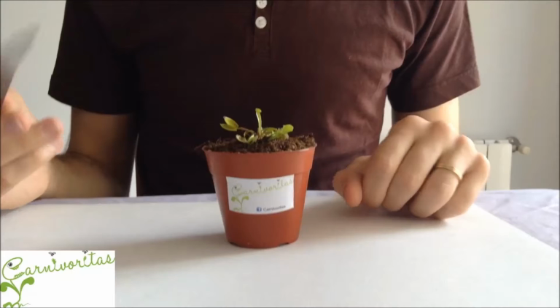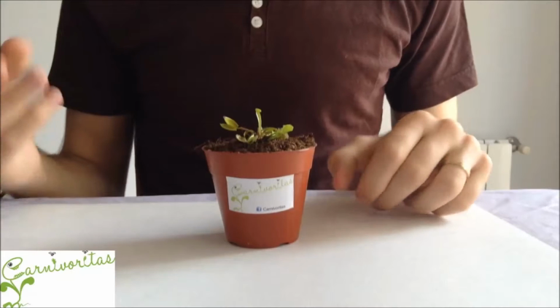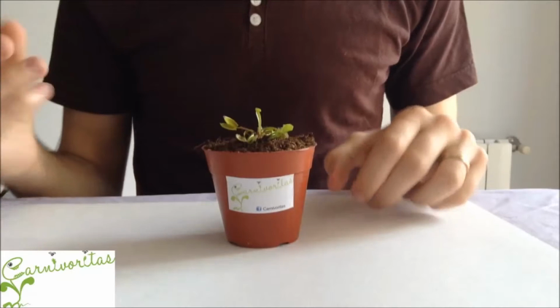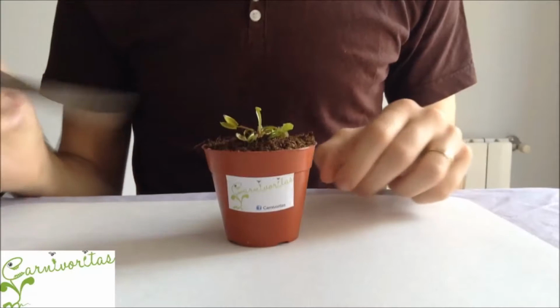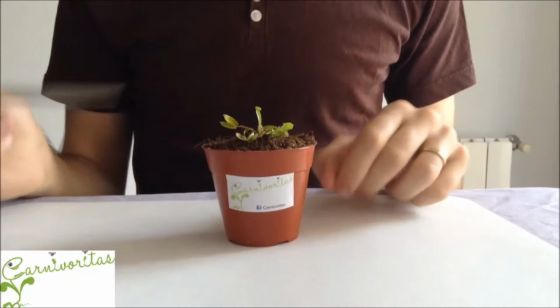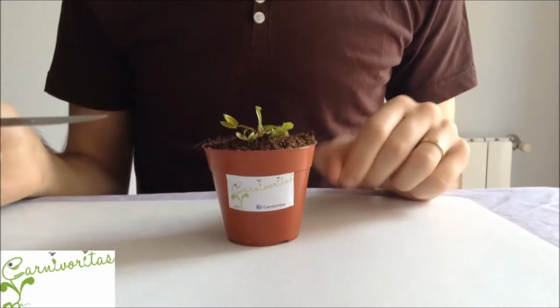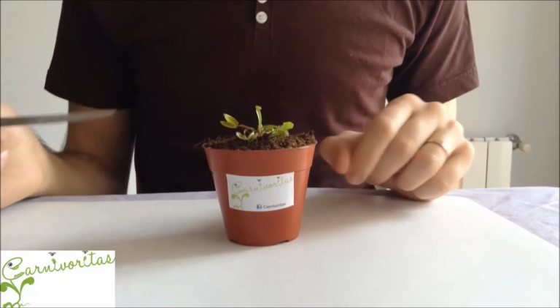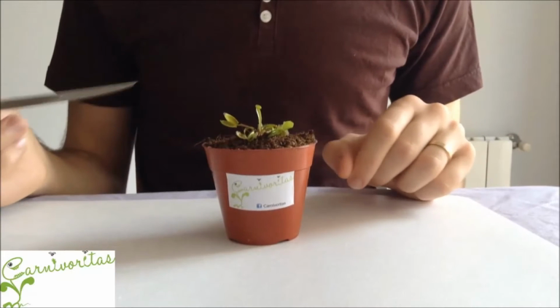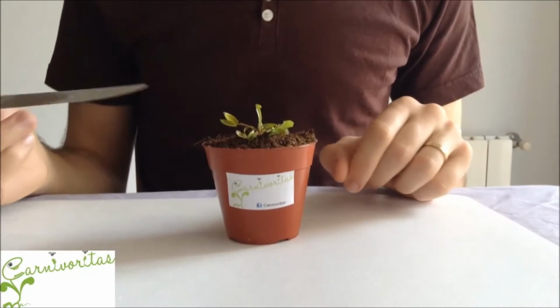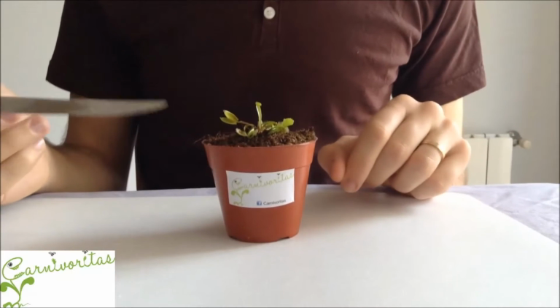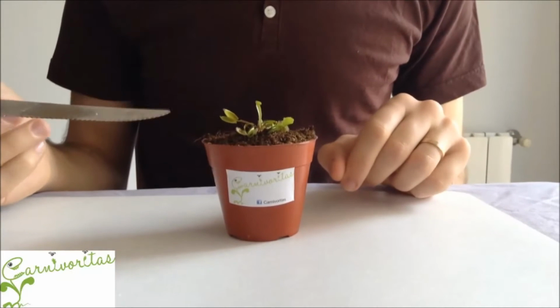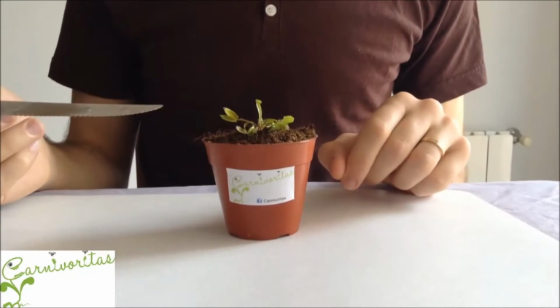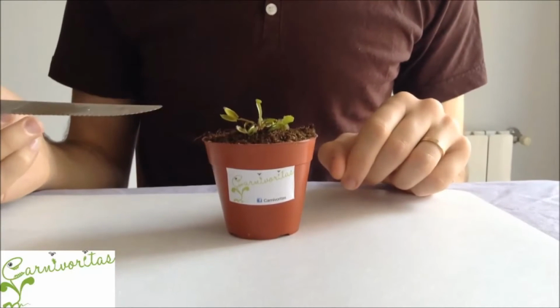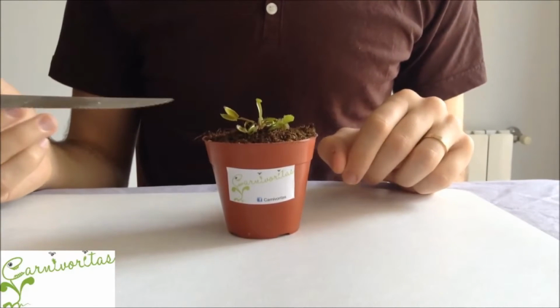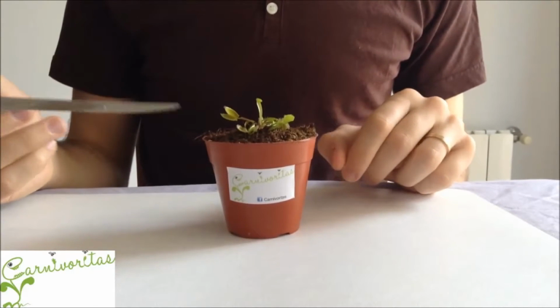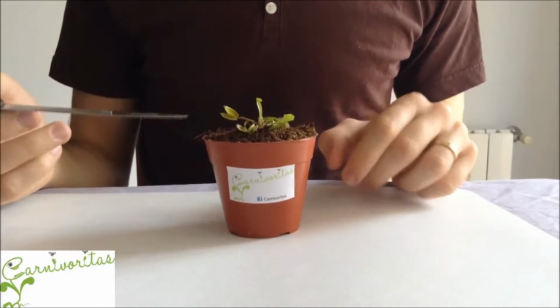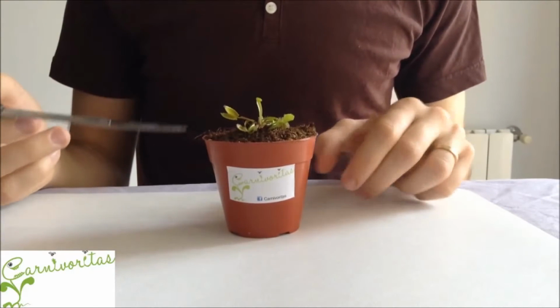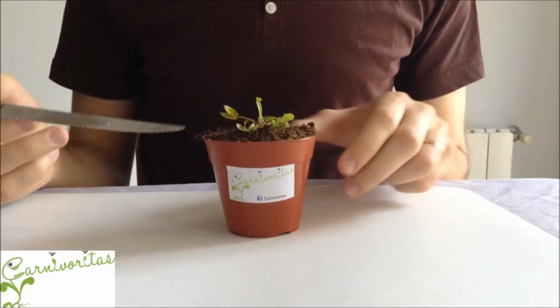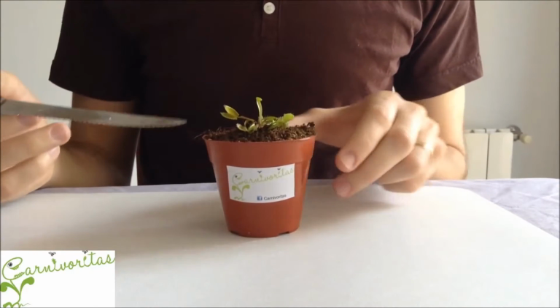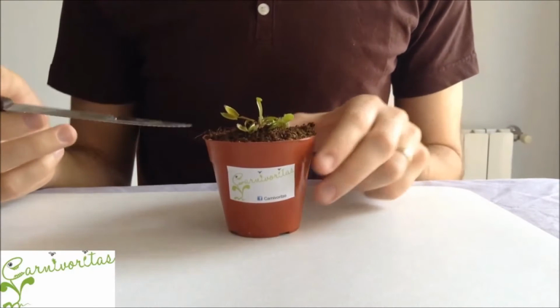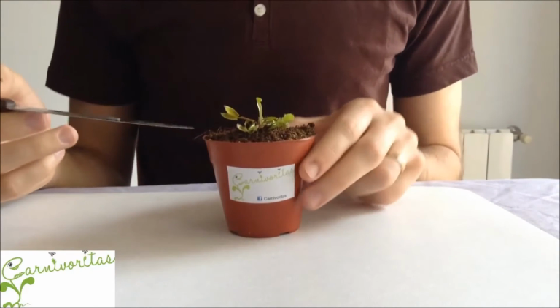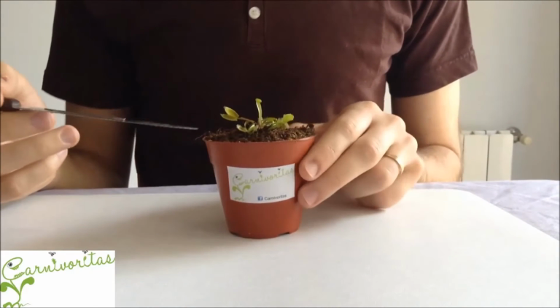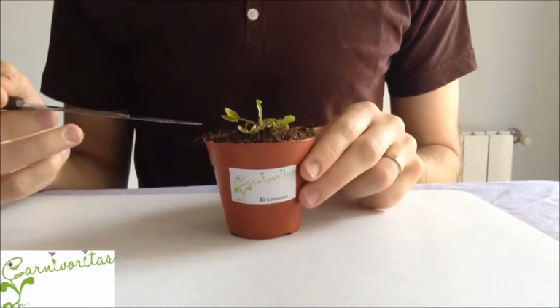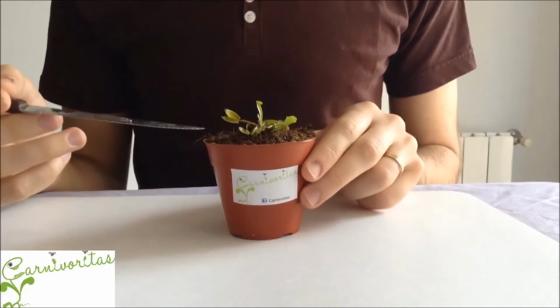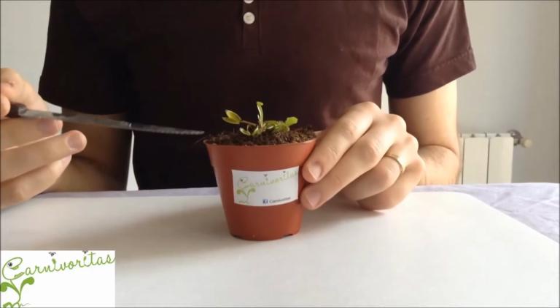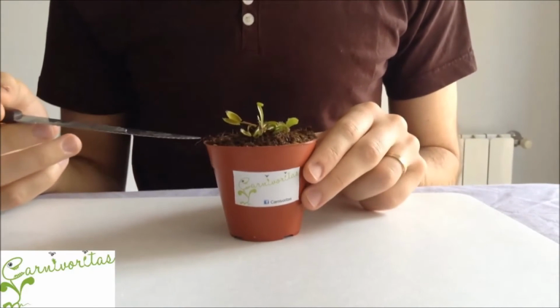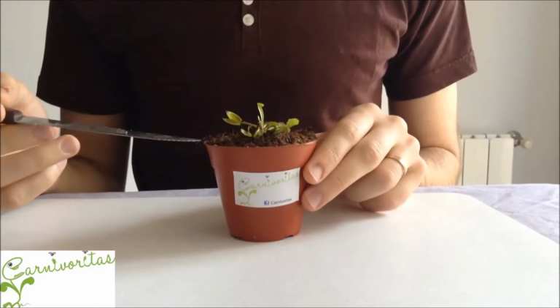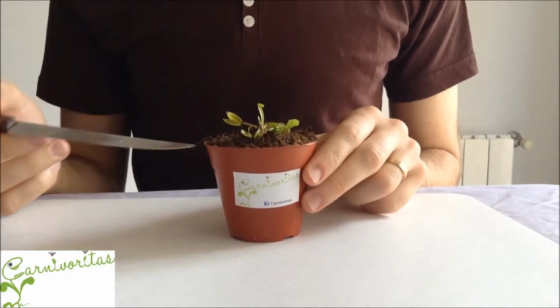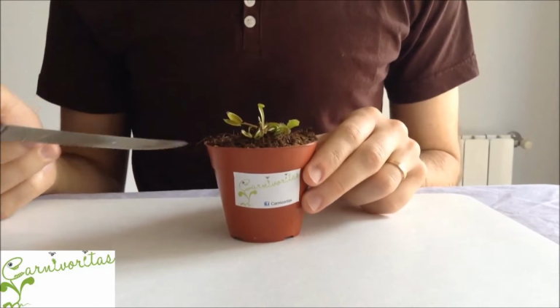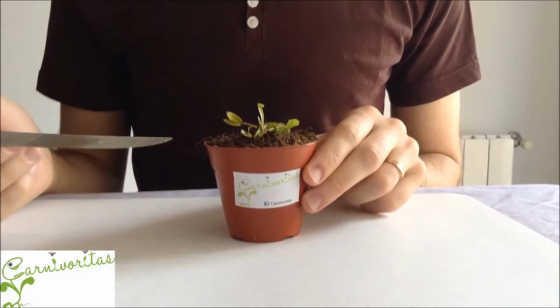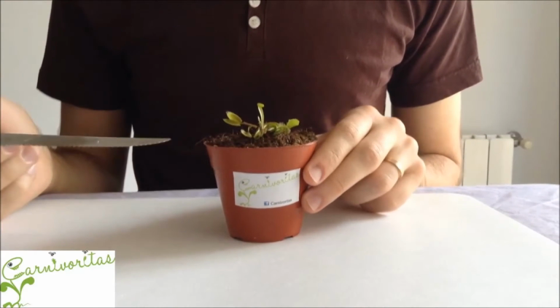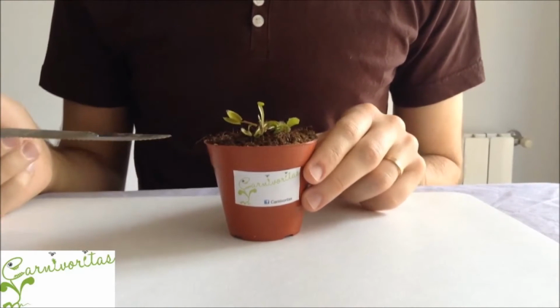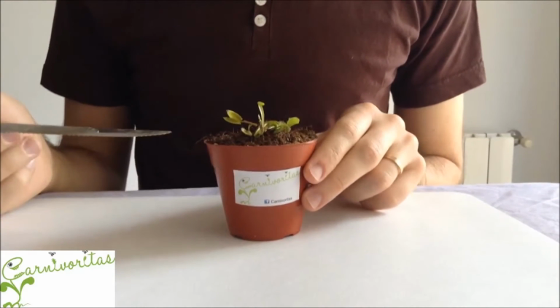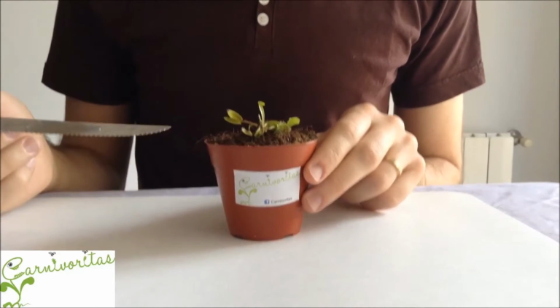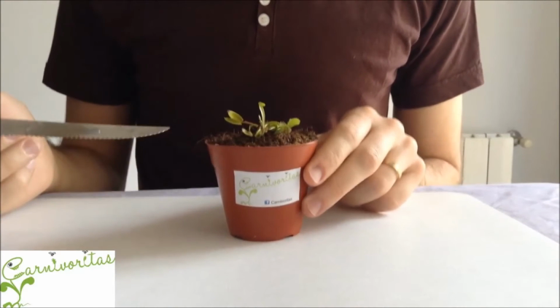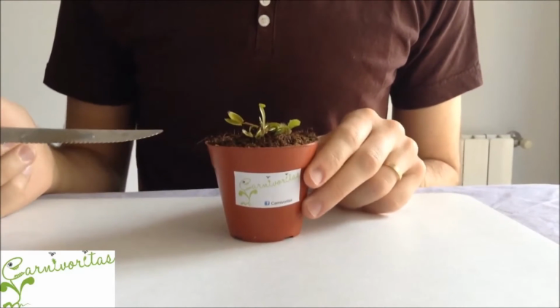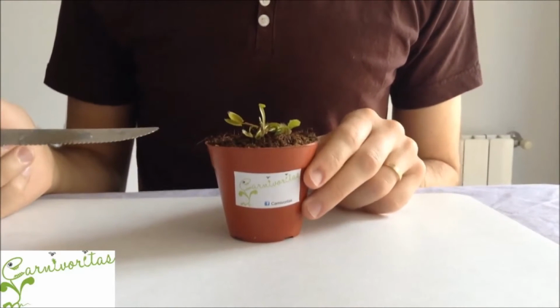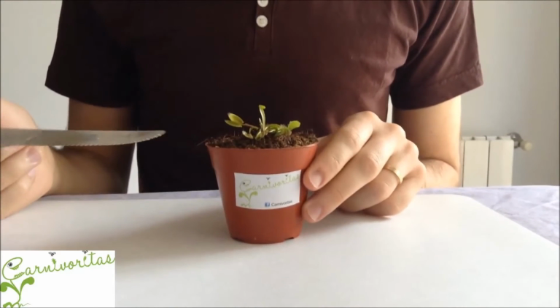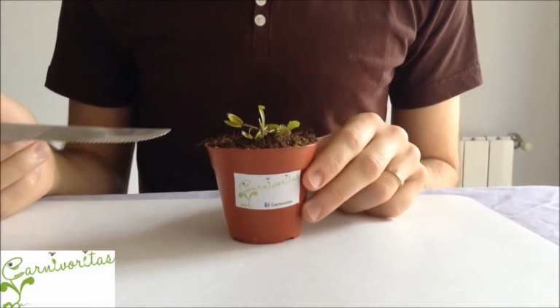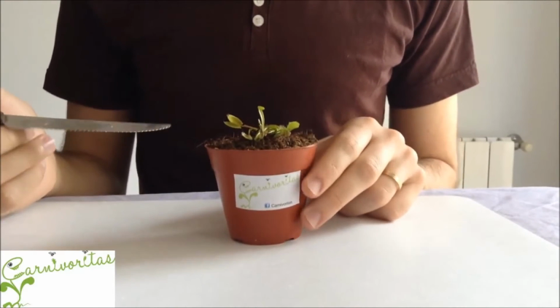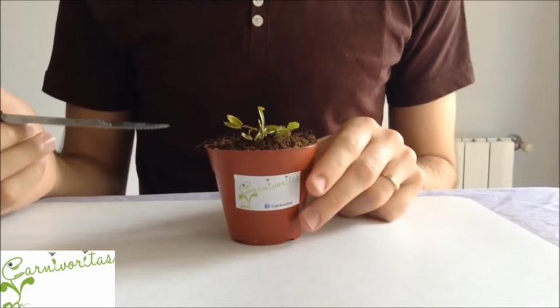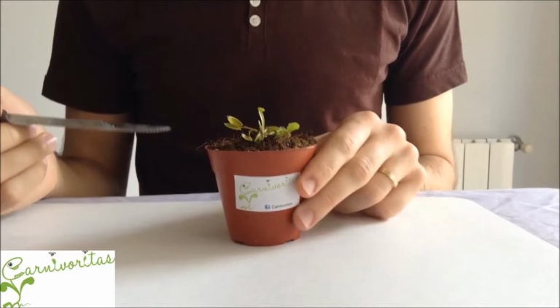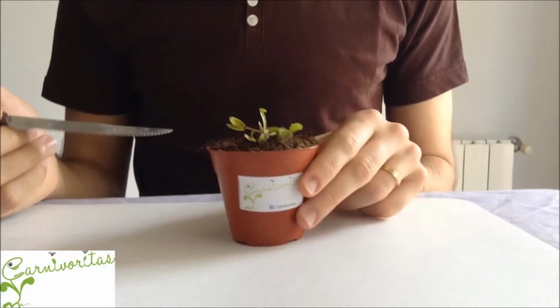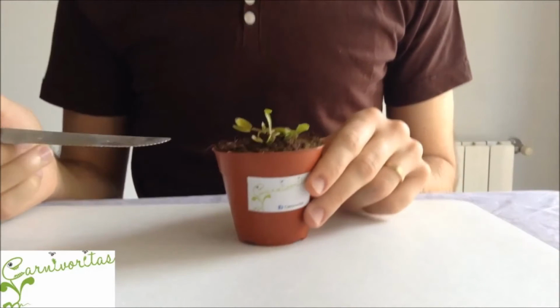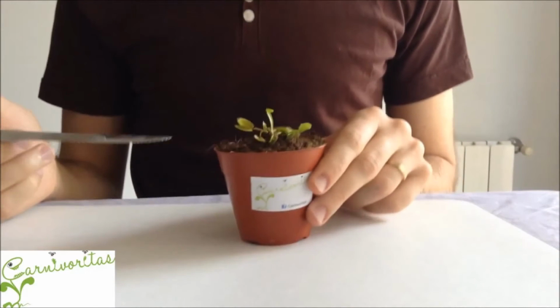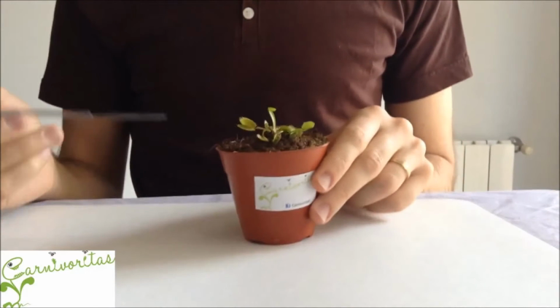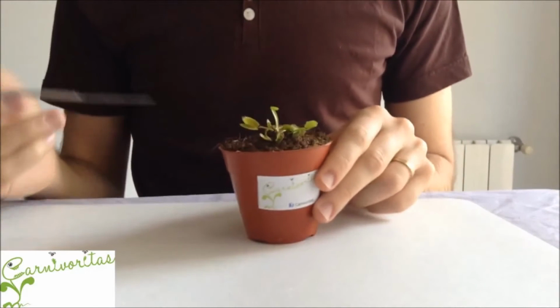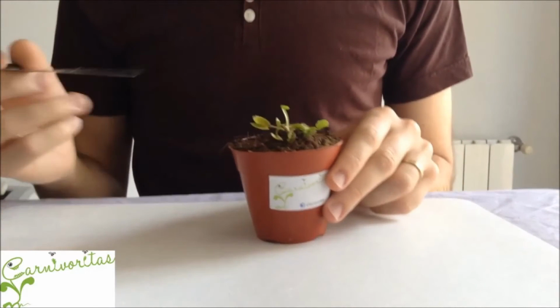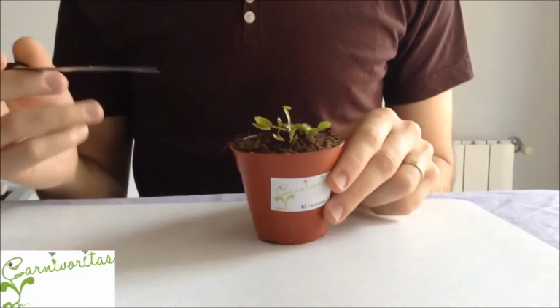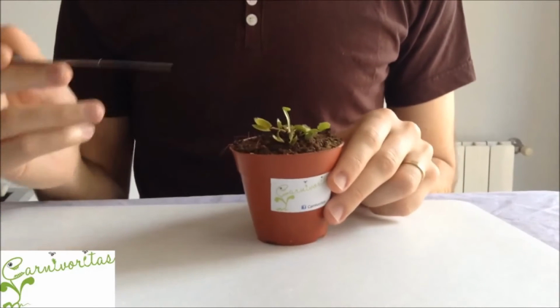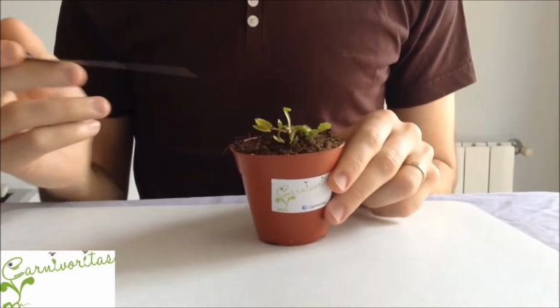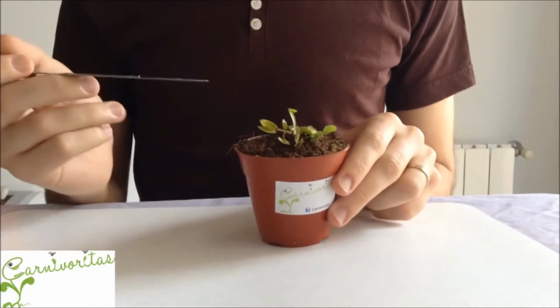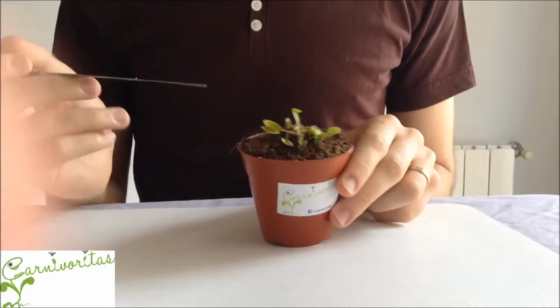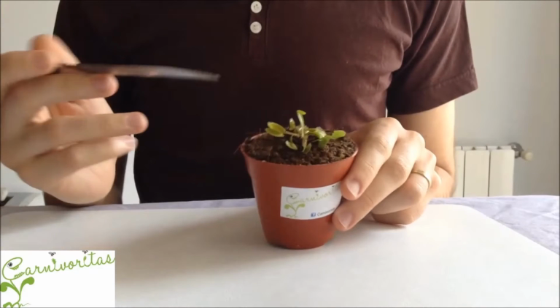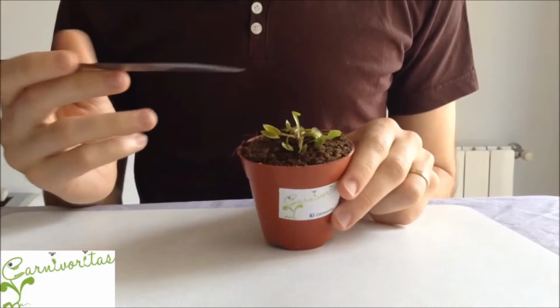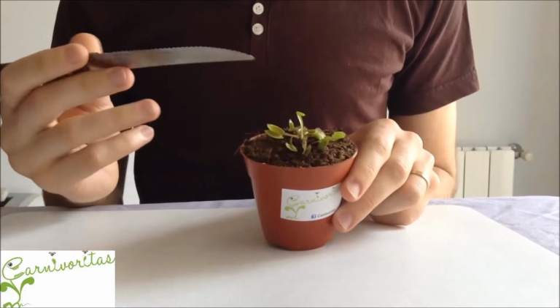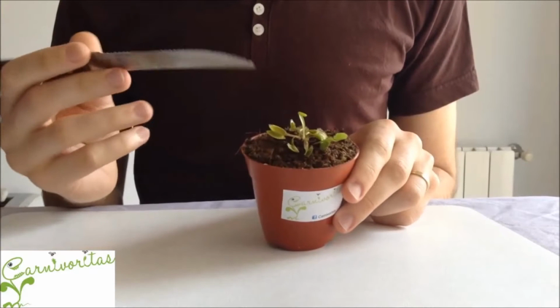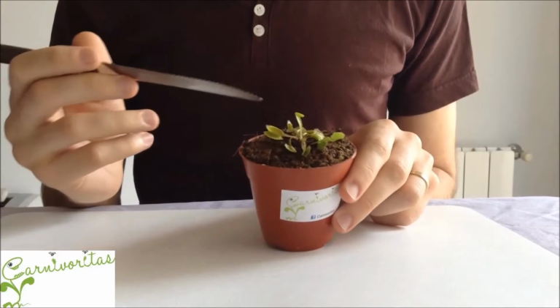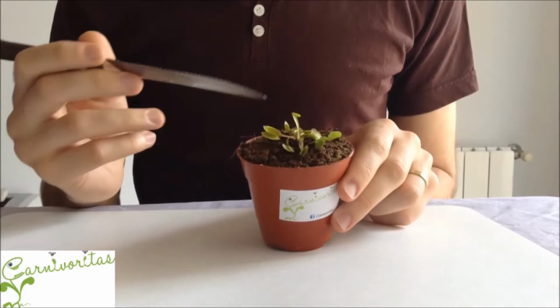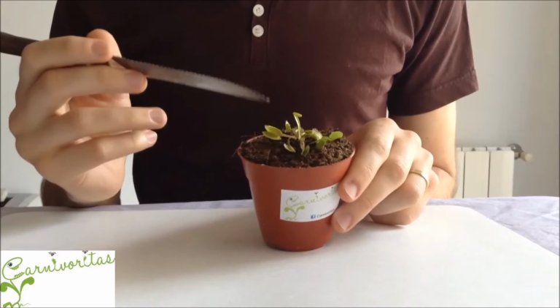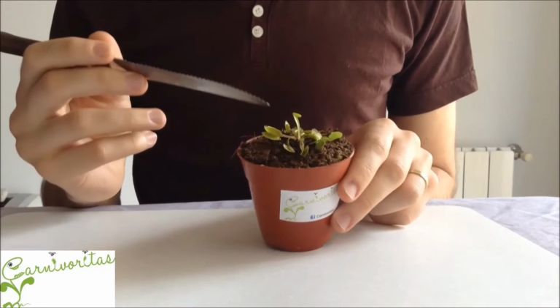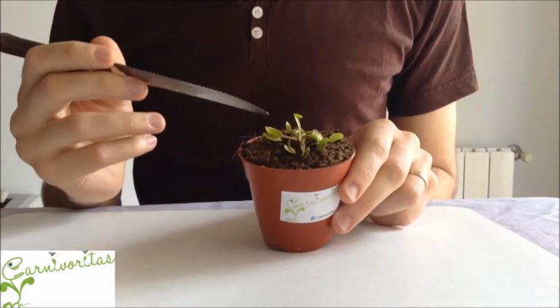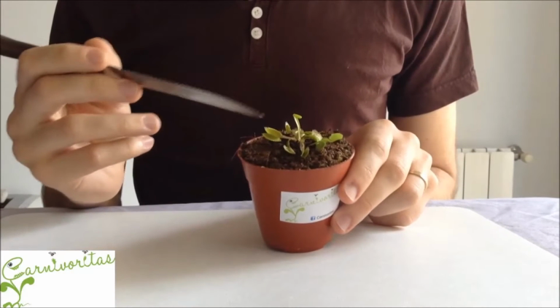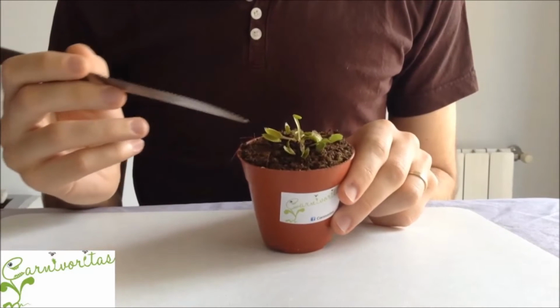Hi everyone, in this video we are going to see the Venus flytrap plant and how to take care of it.